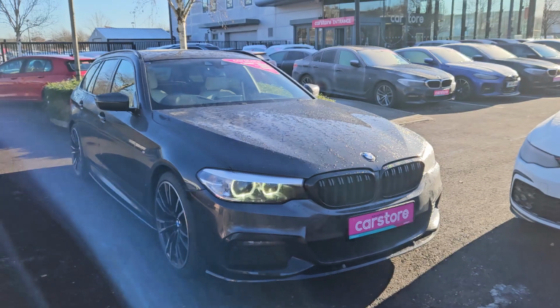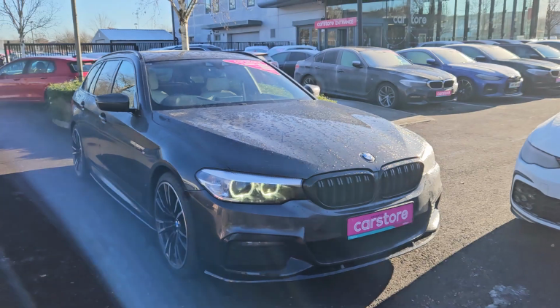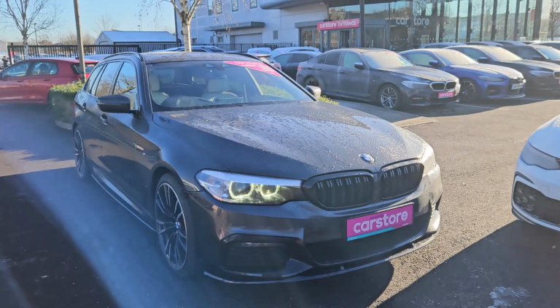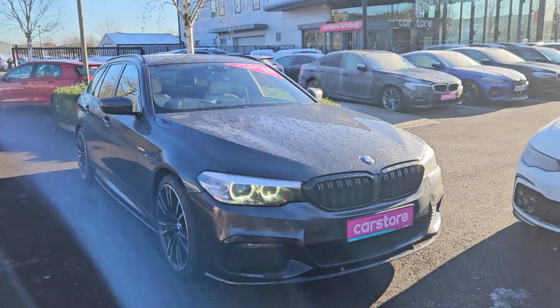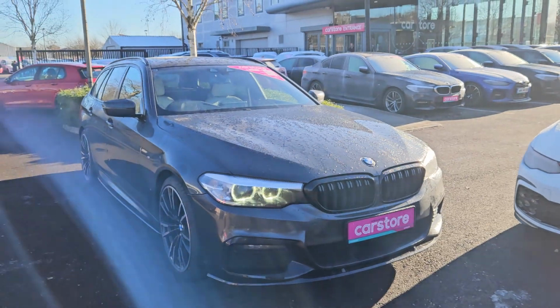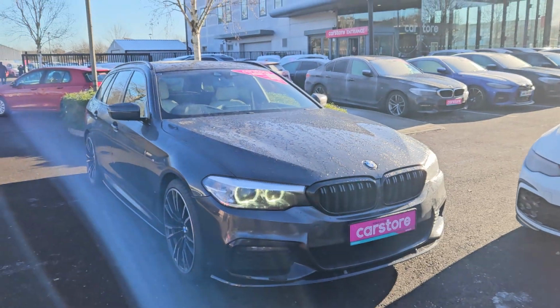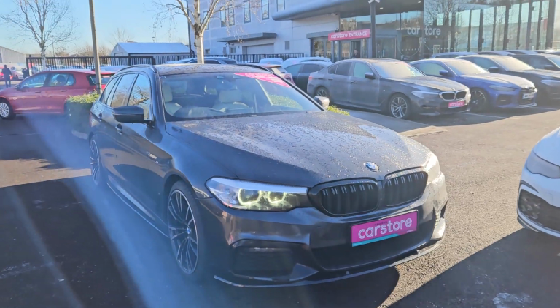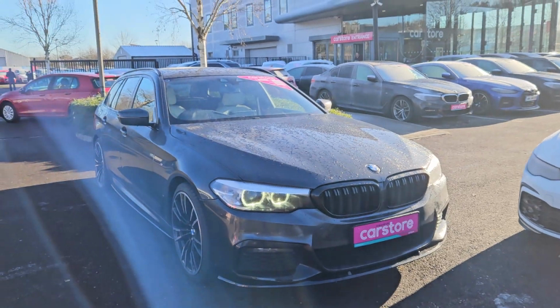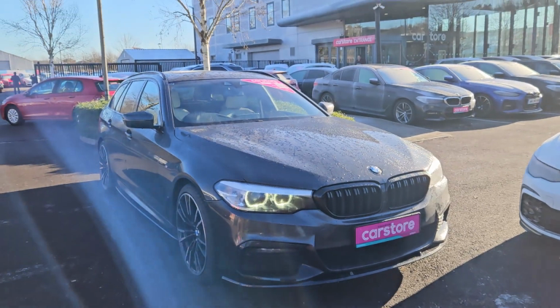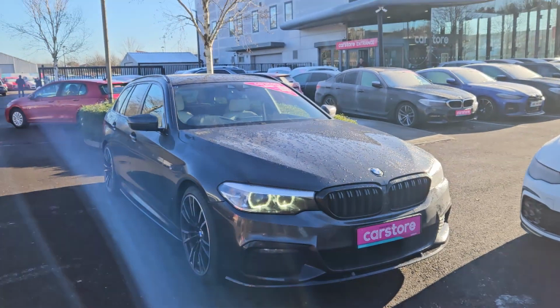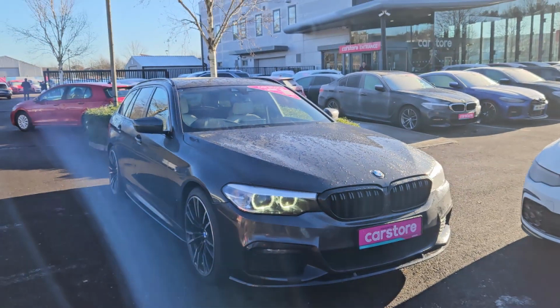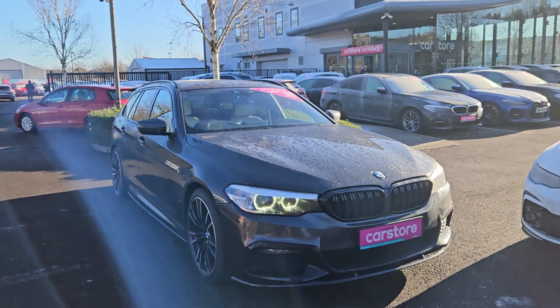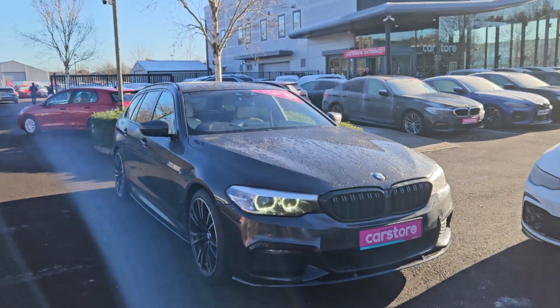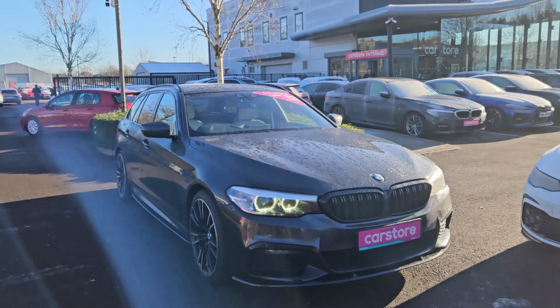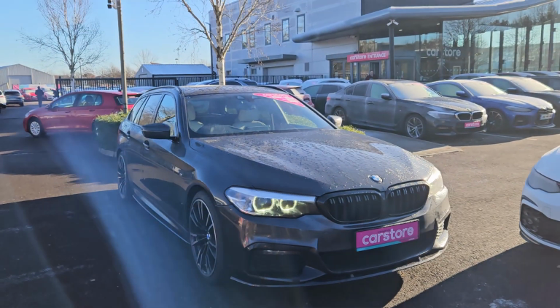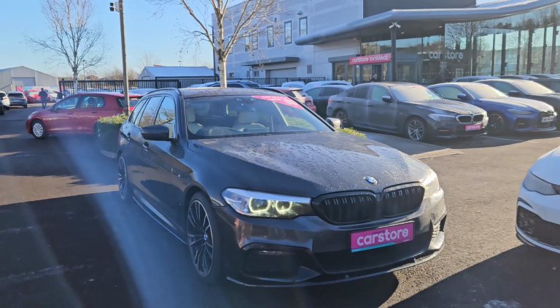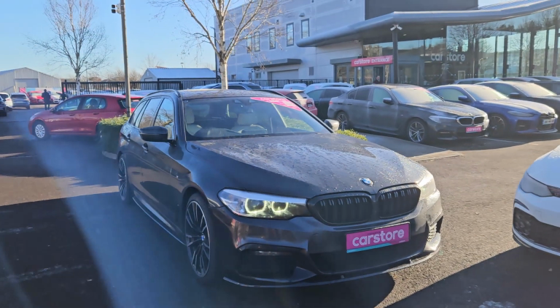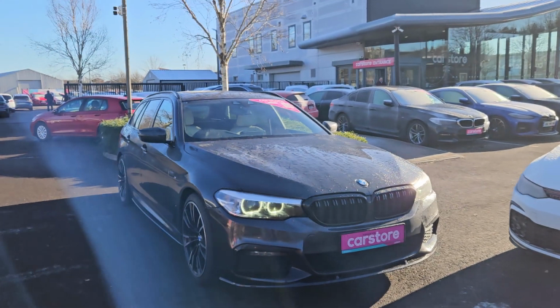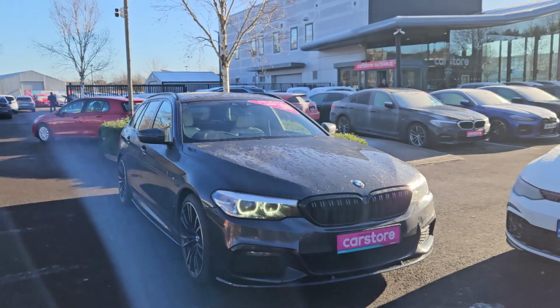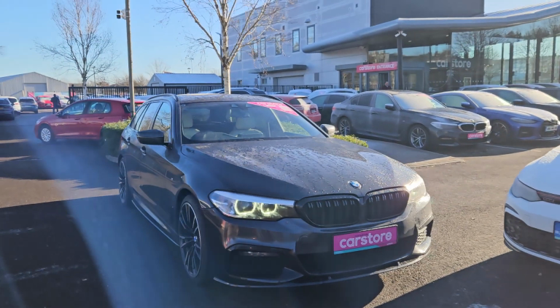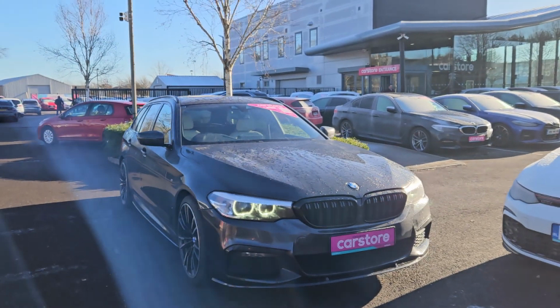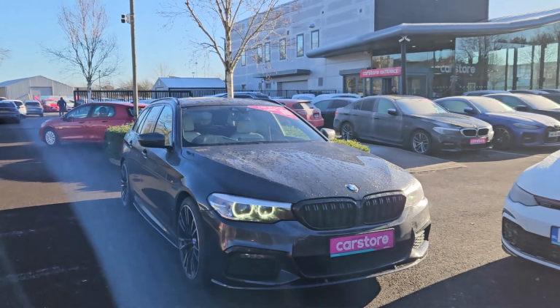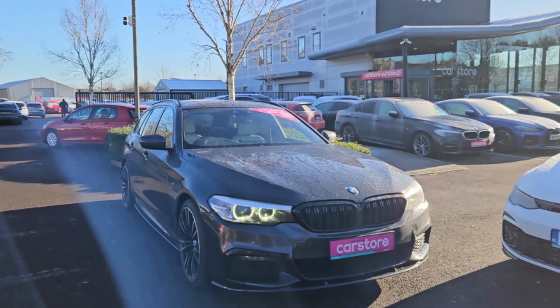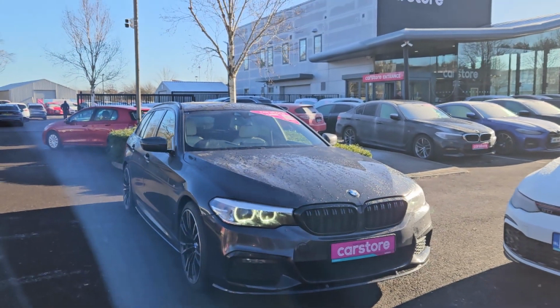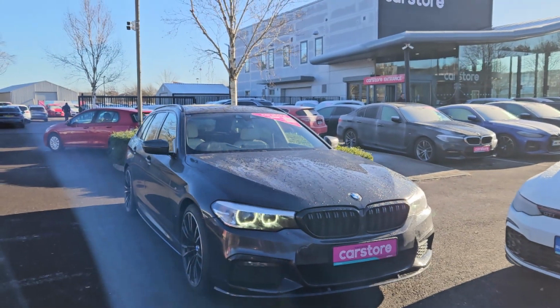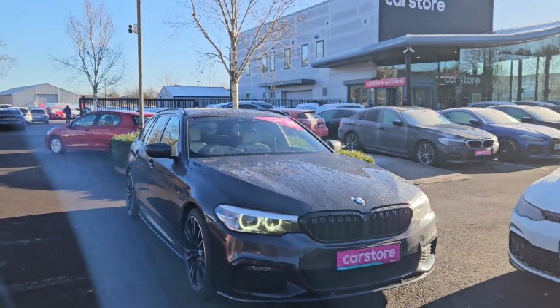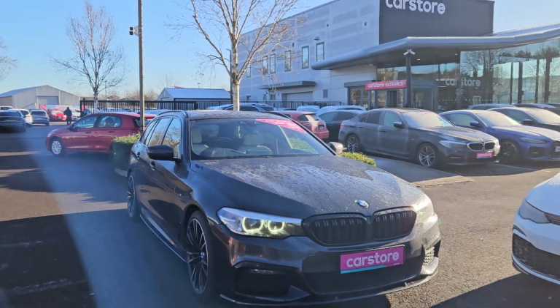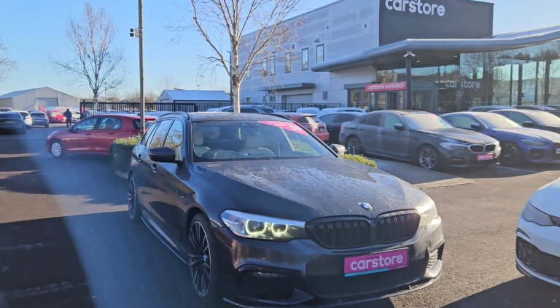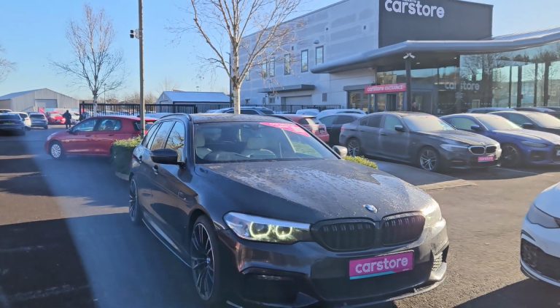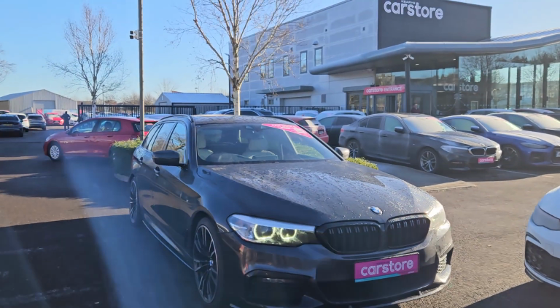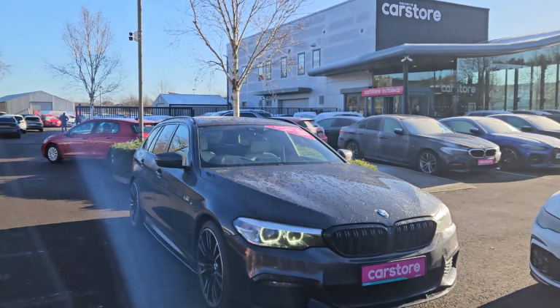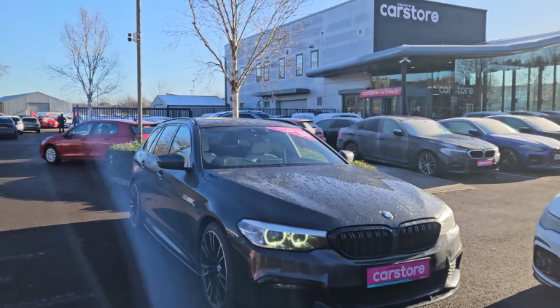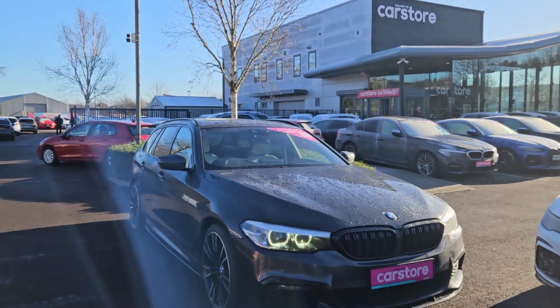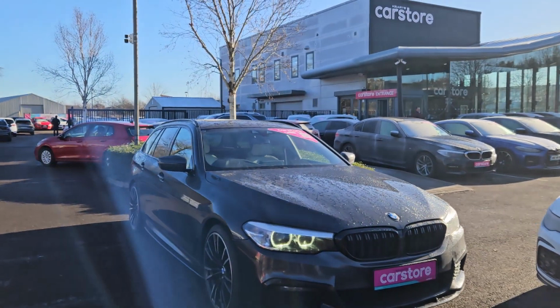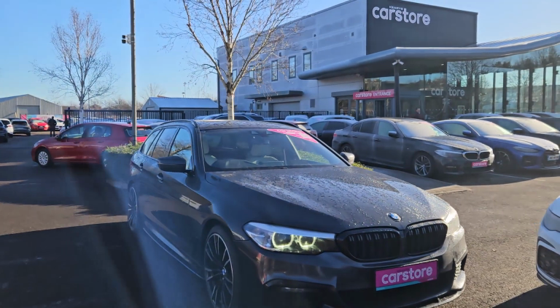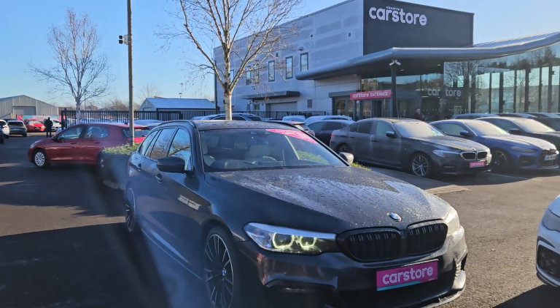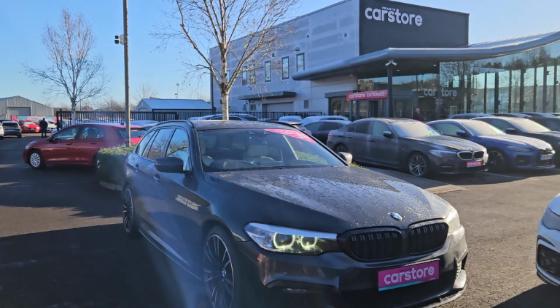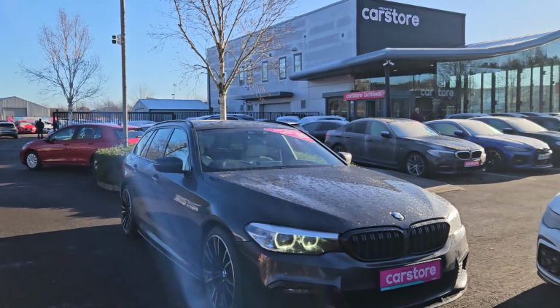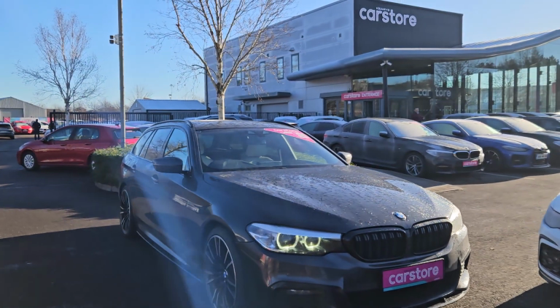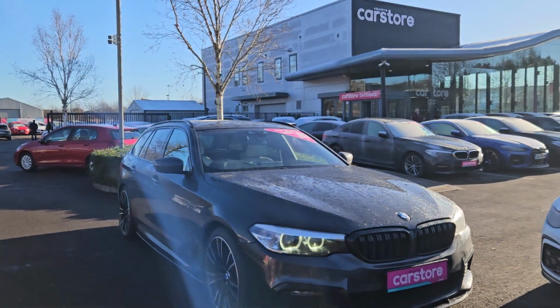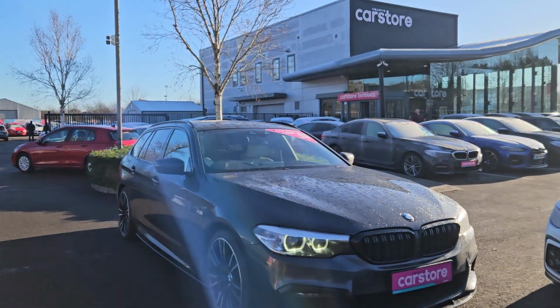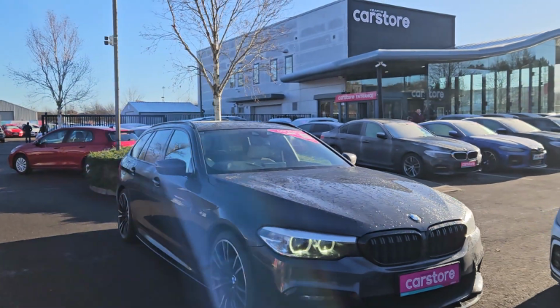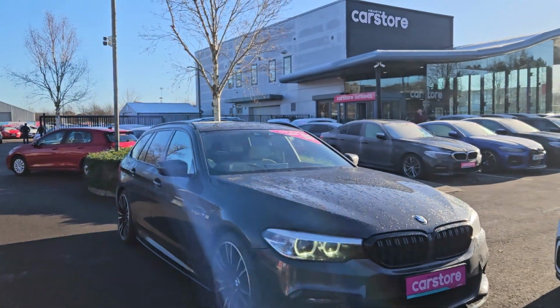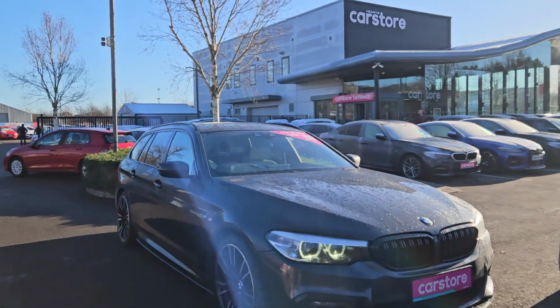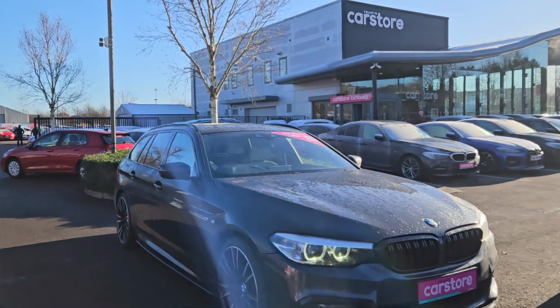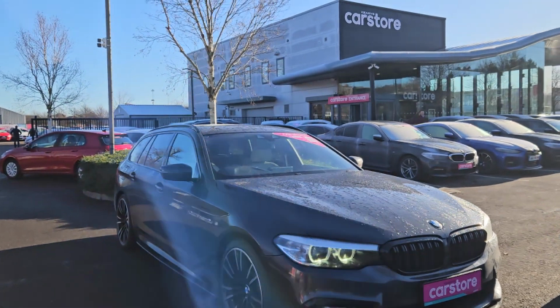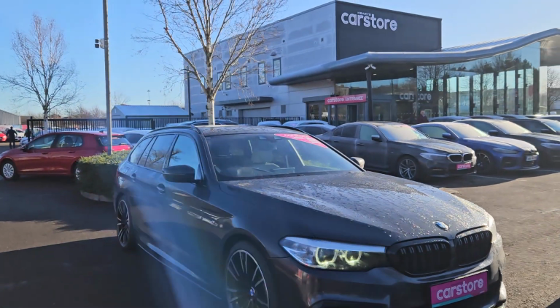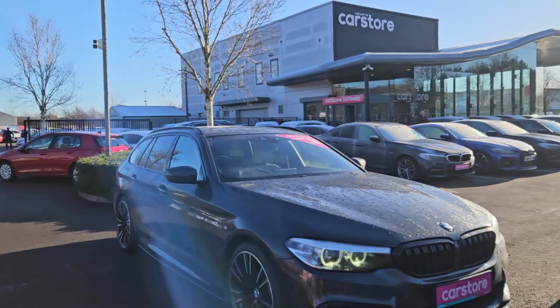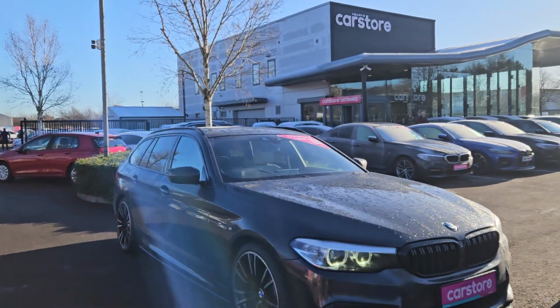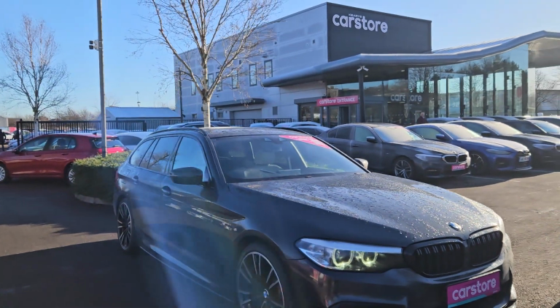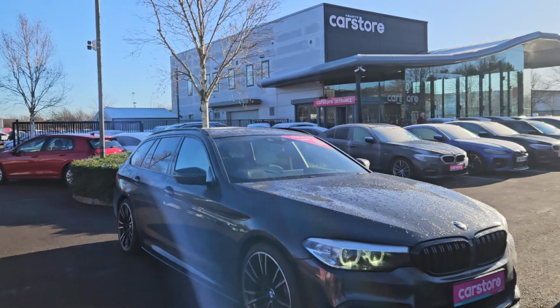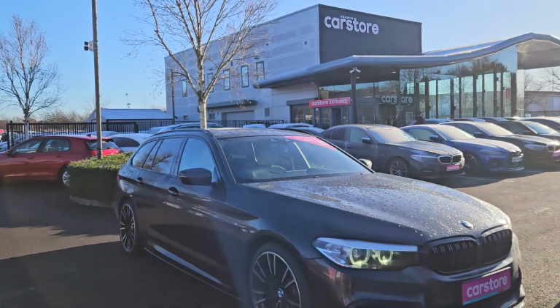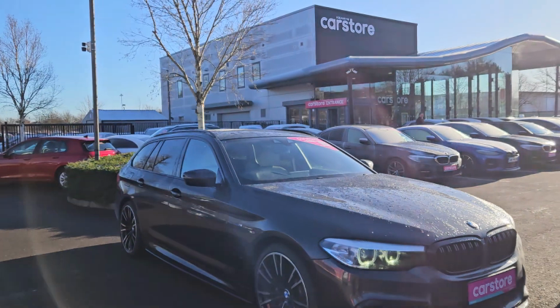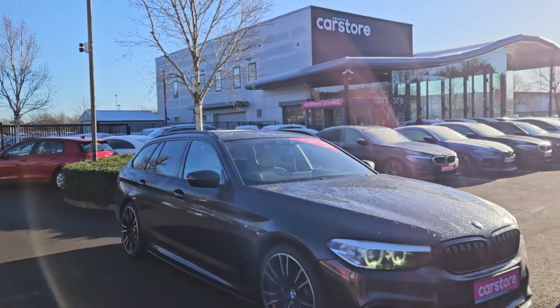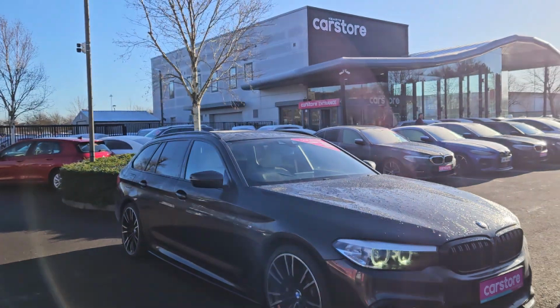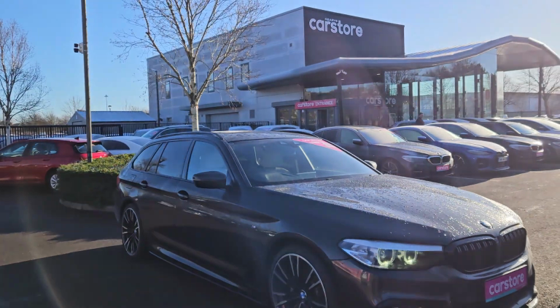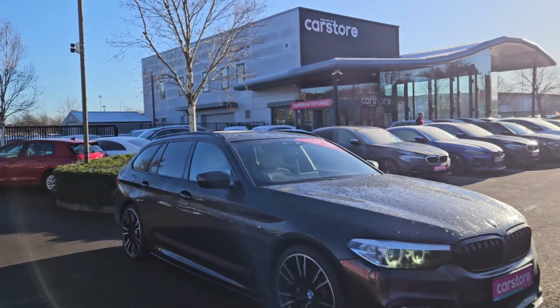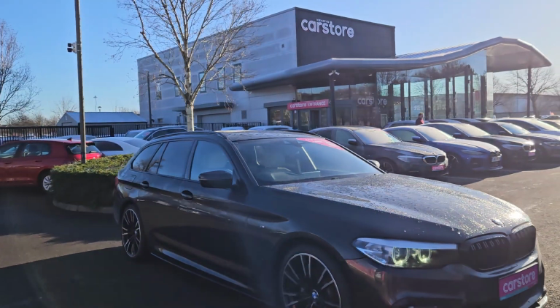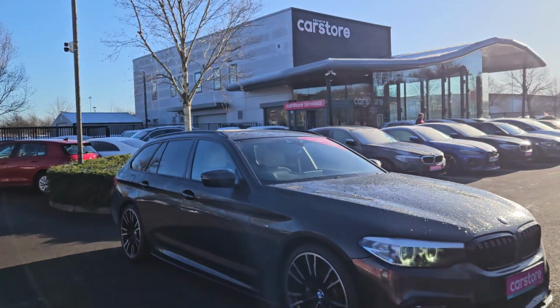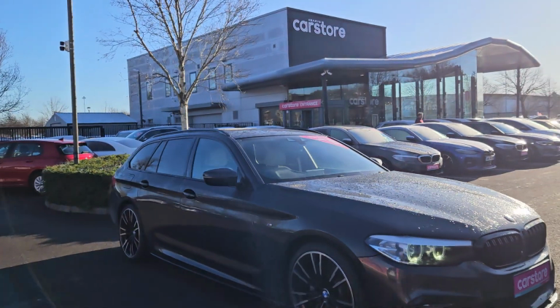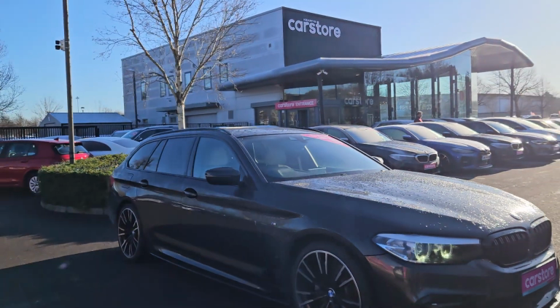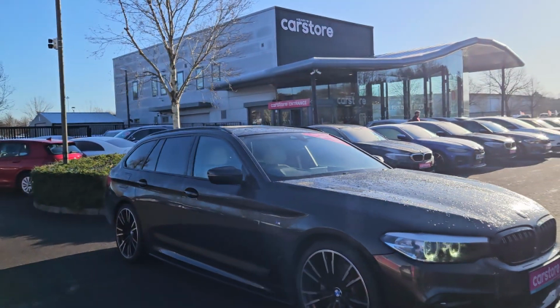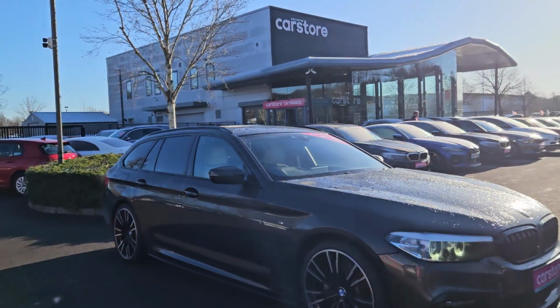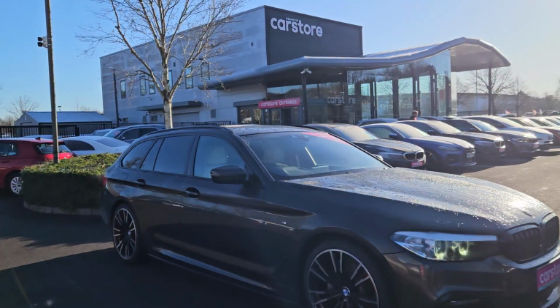How are you folks, it's Ab here from Car Store Cork. I'm going to run you through the BMW 520D that I have in front of me here.